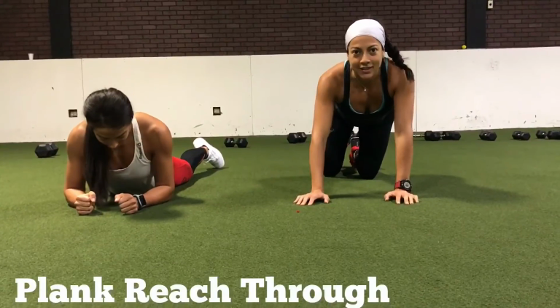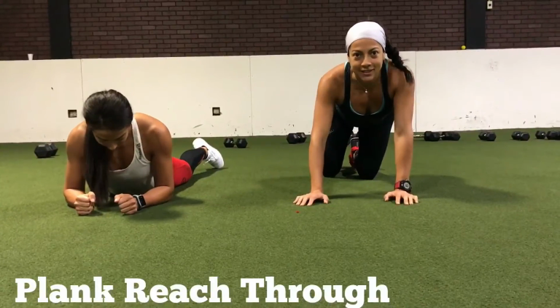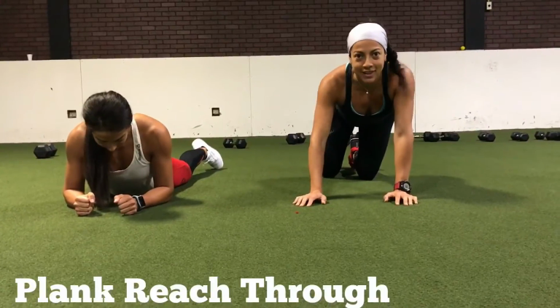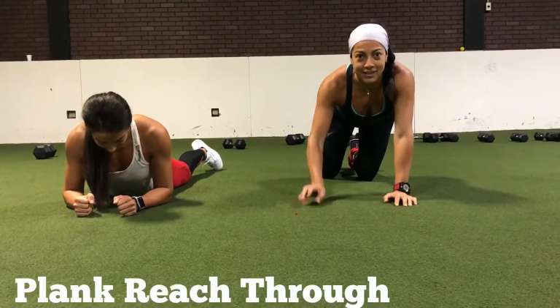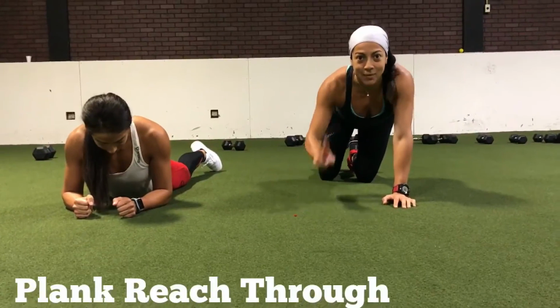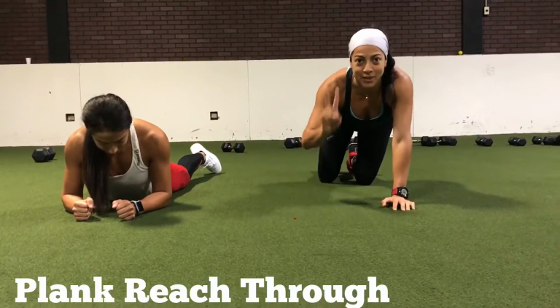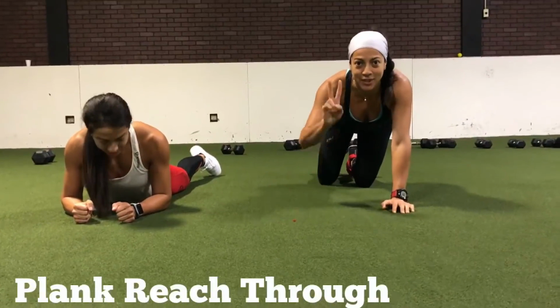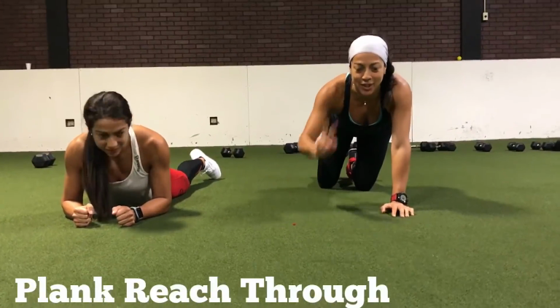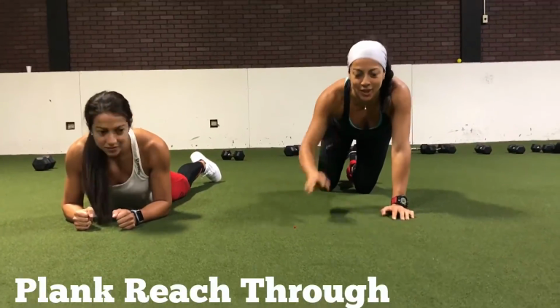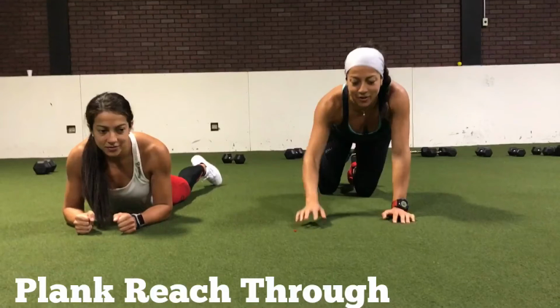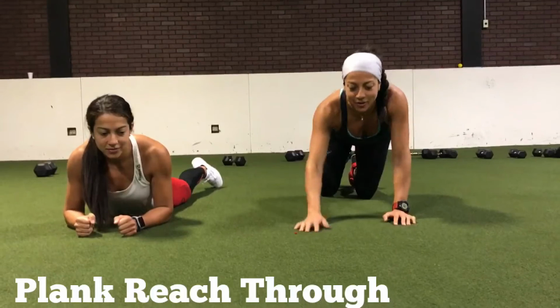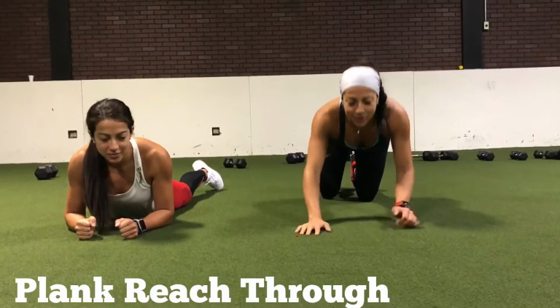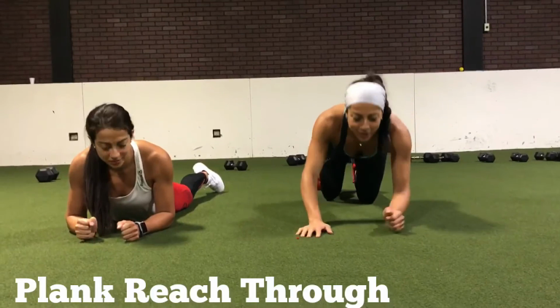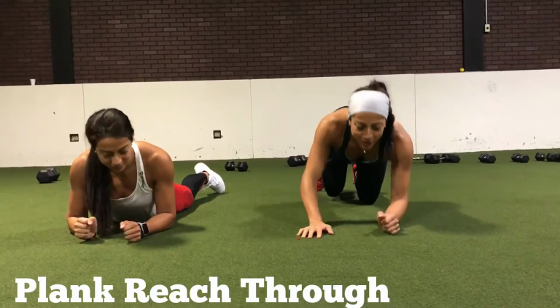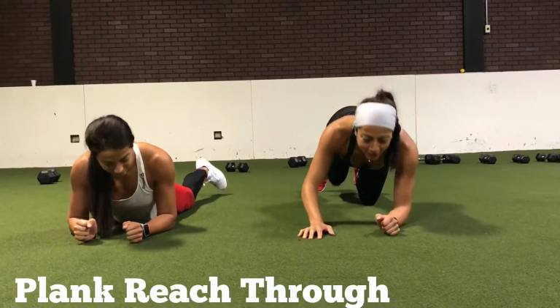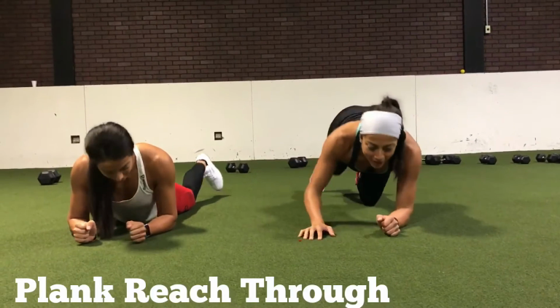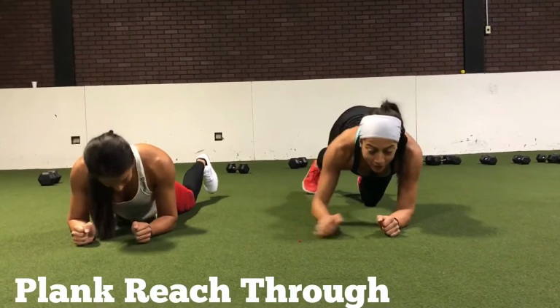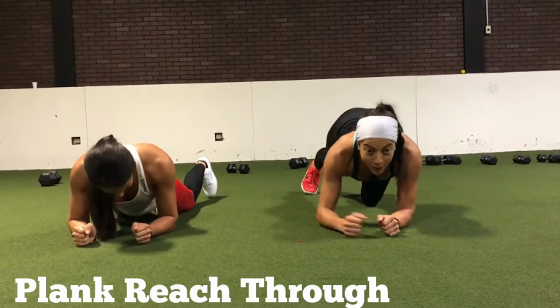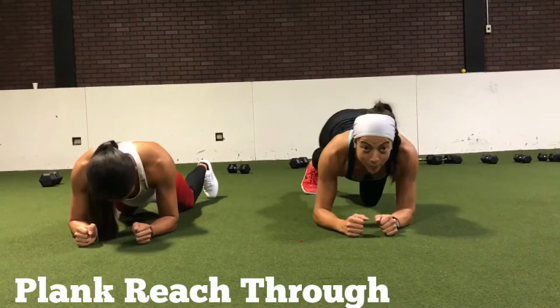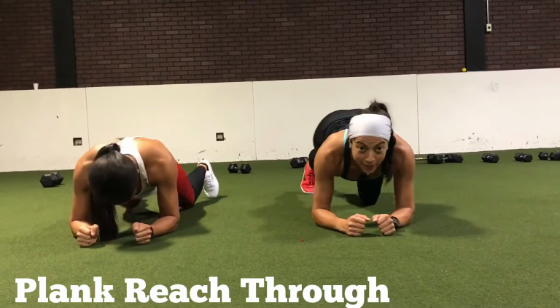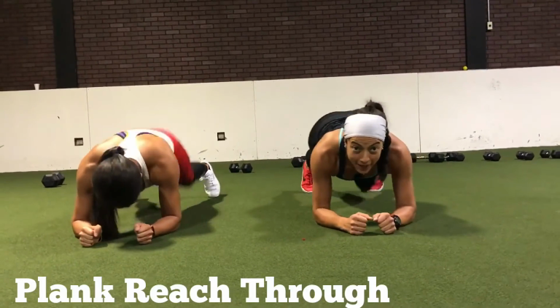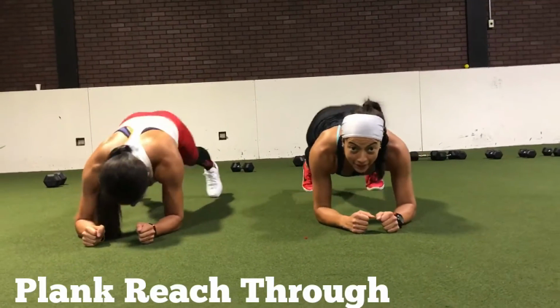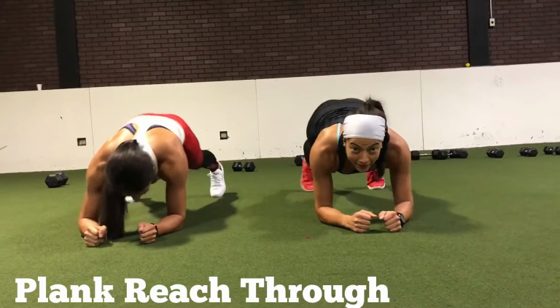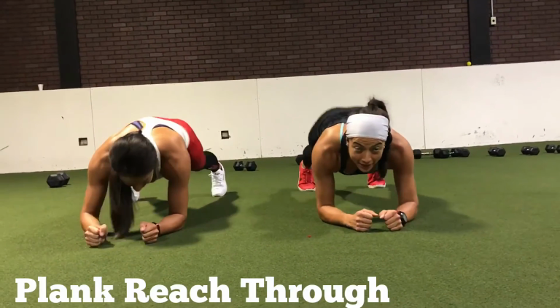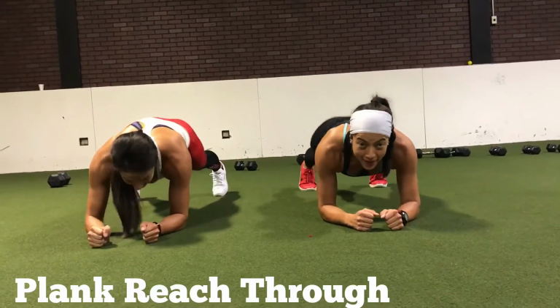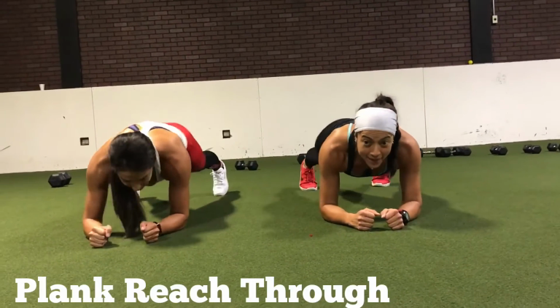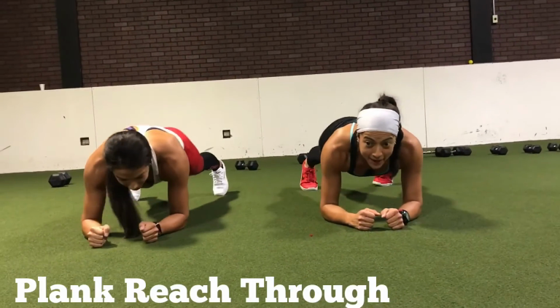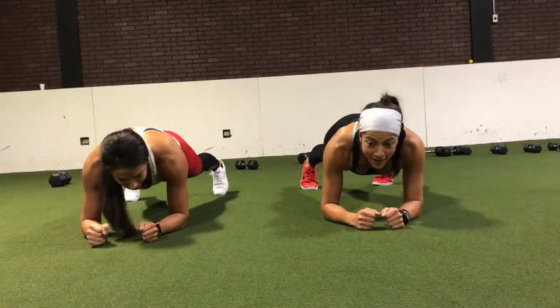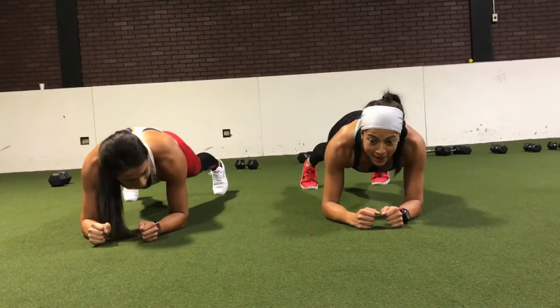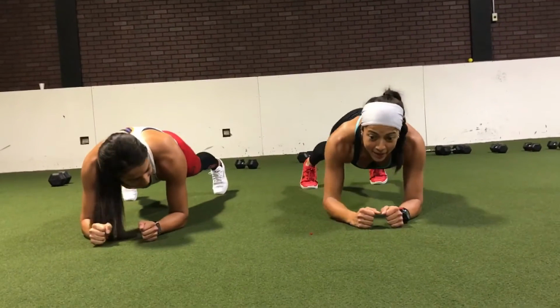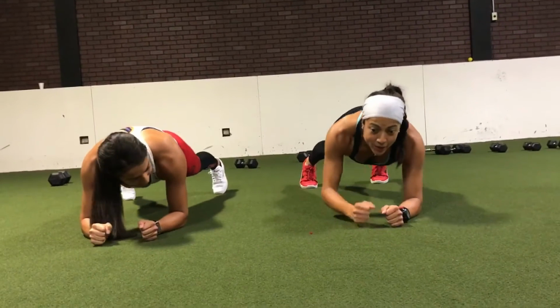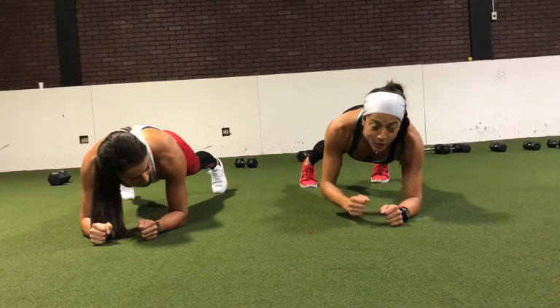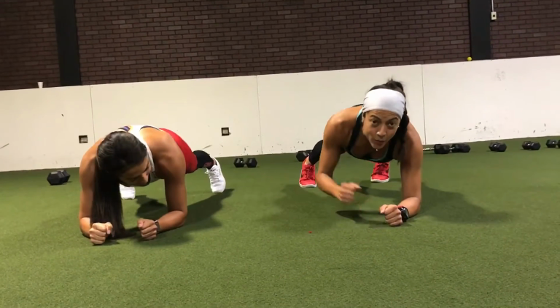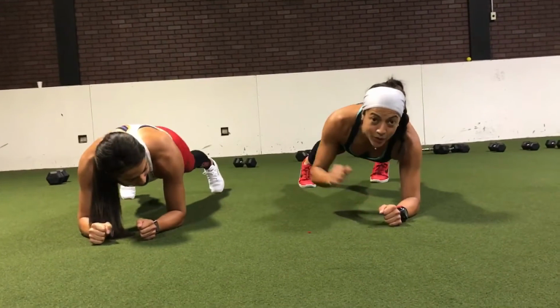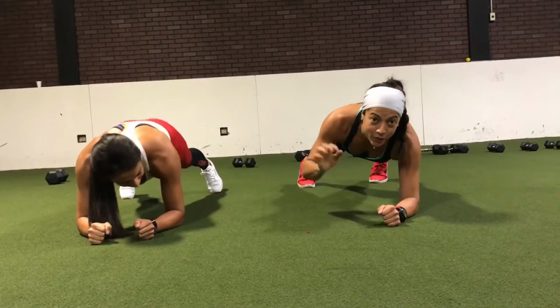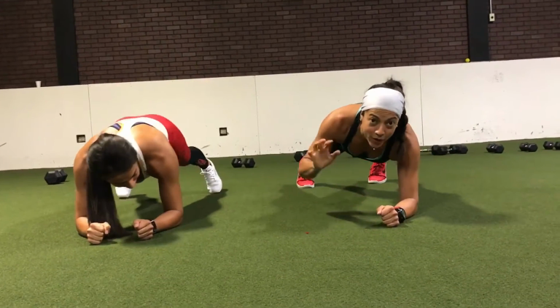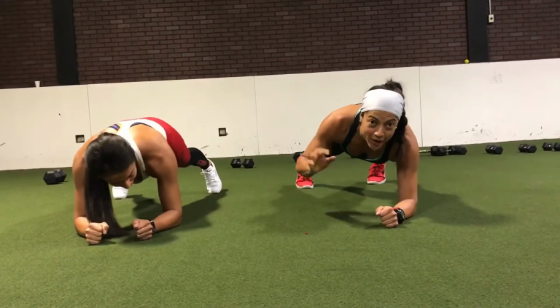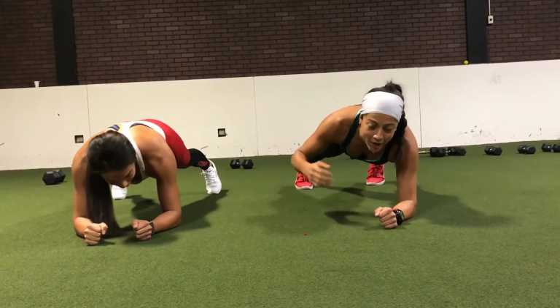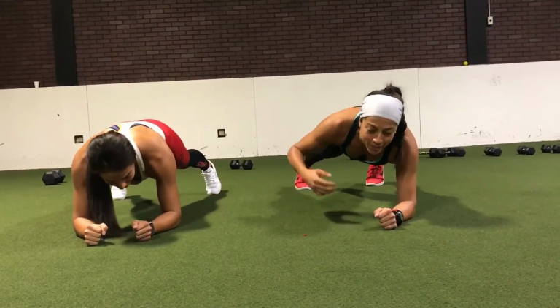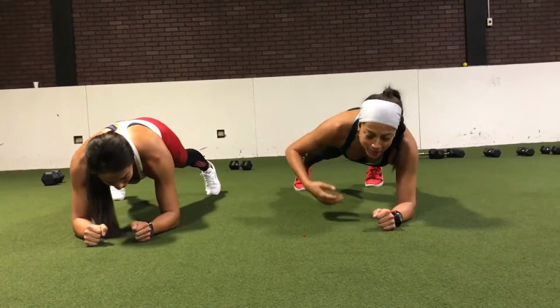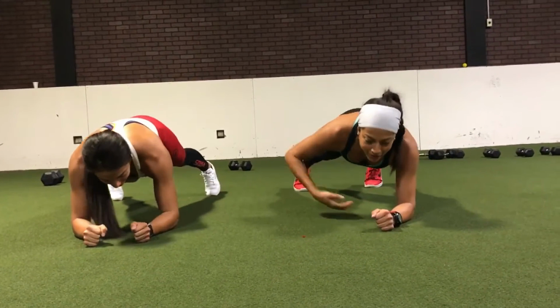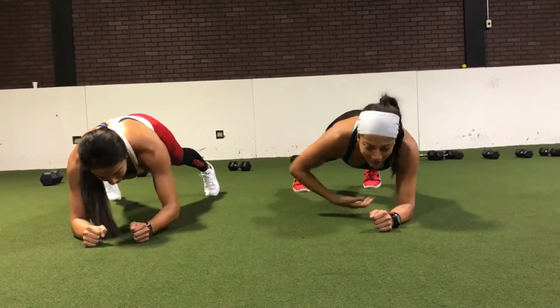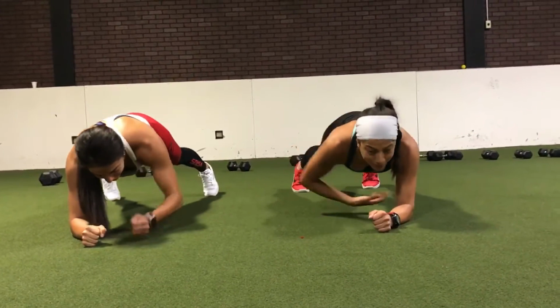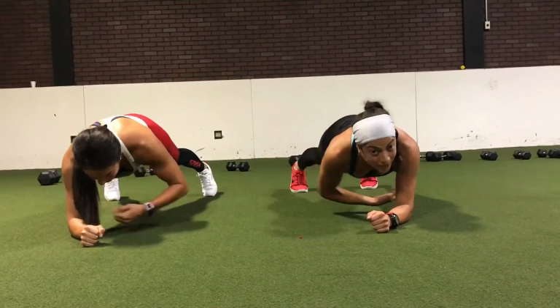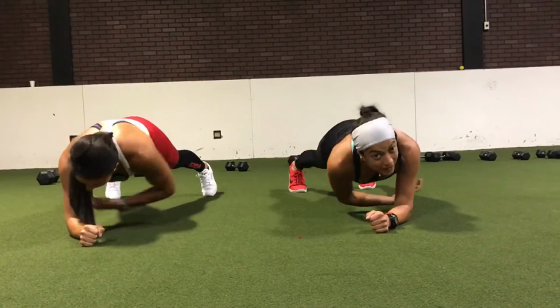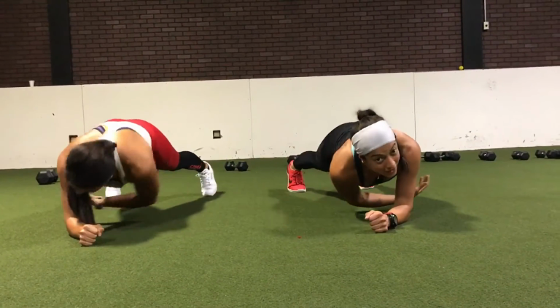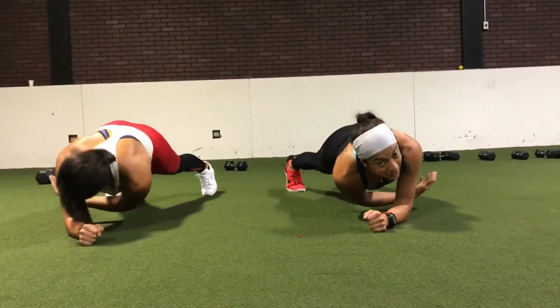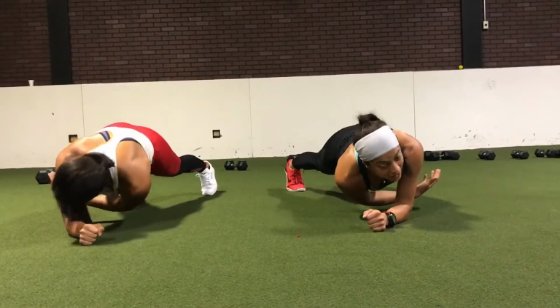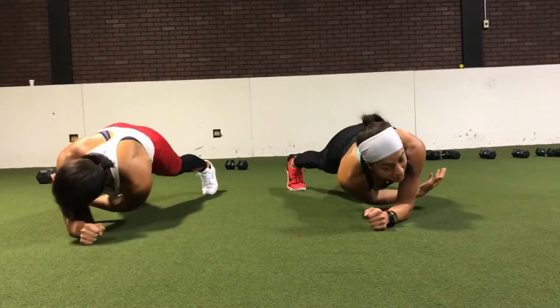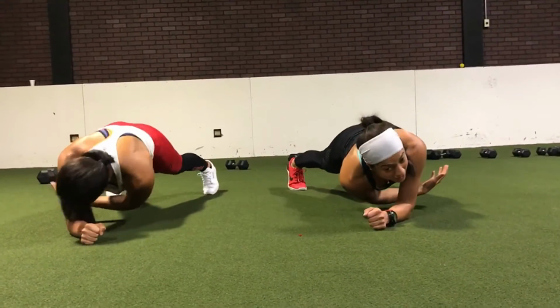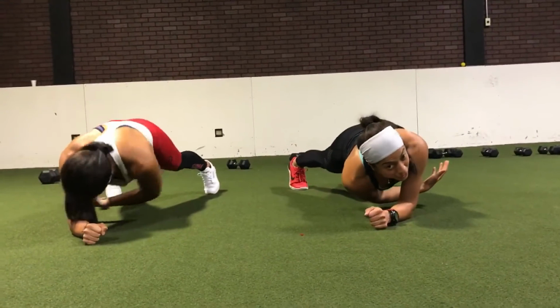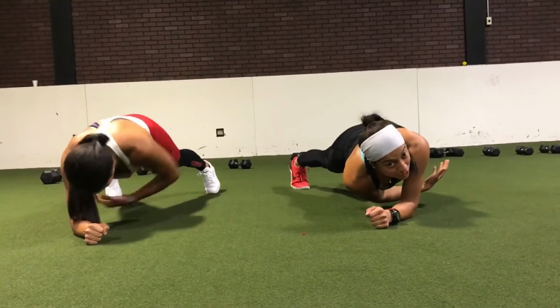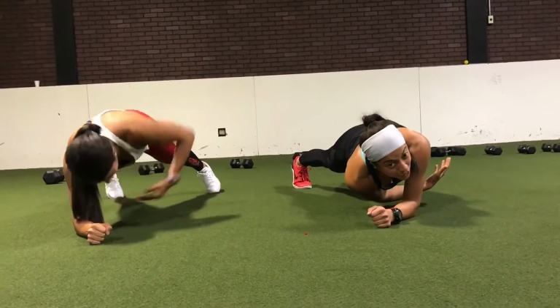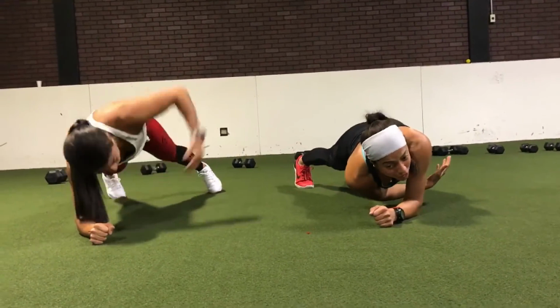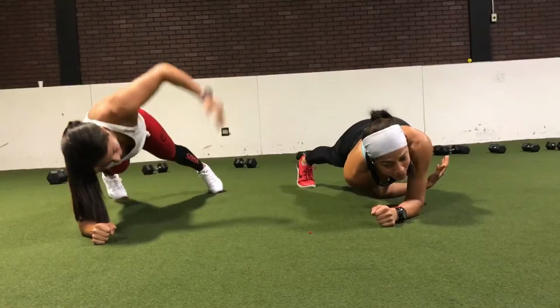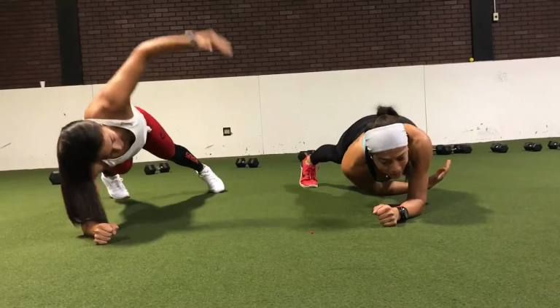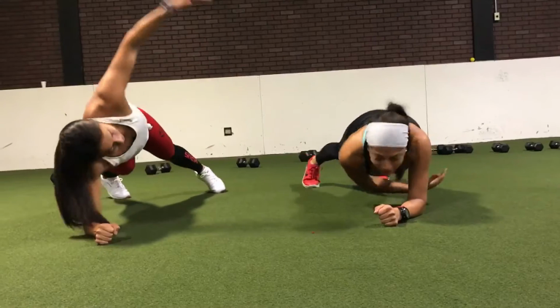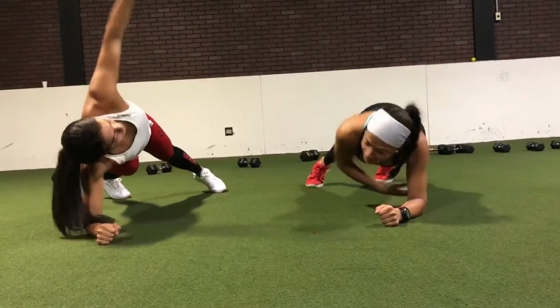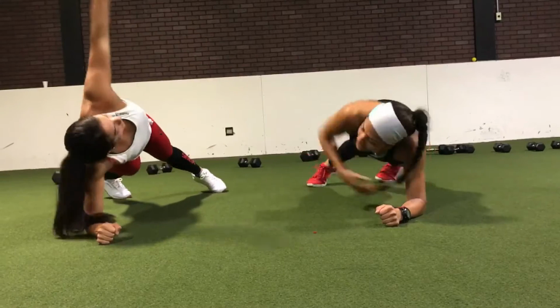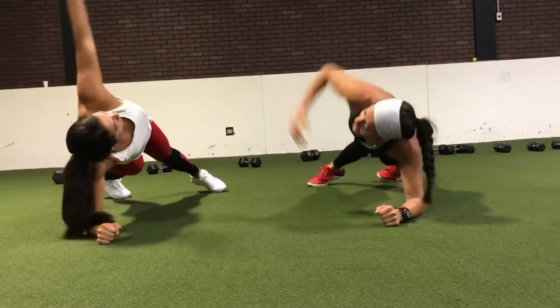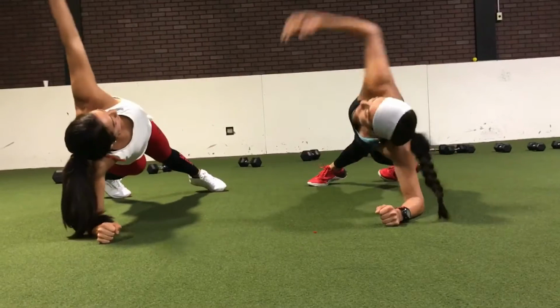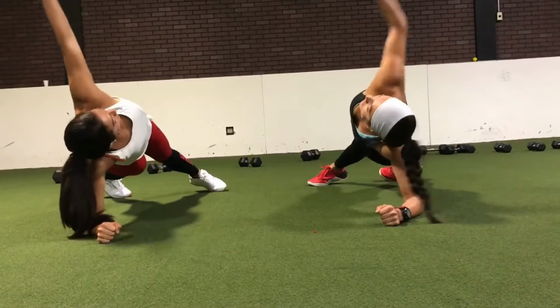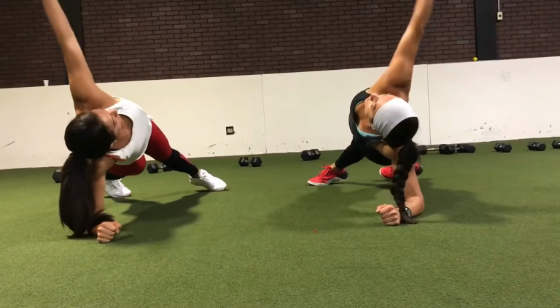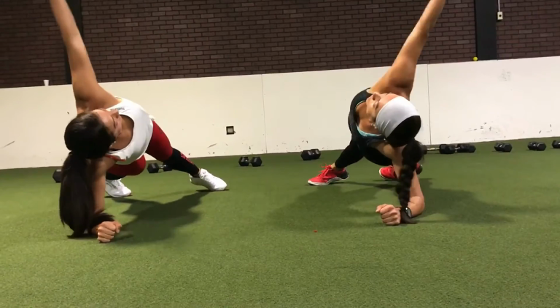Exercise number two, you're going to hold a plank, and then with the right arm, you're going to bring it through your body, and then up.